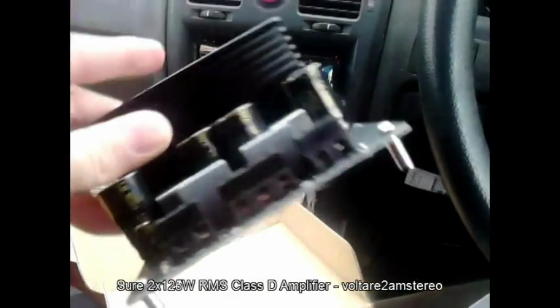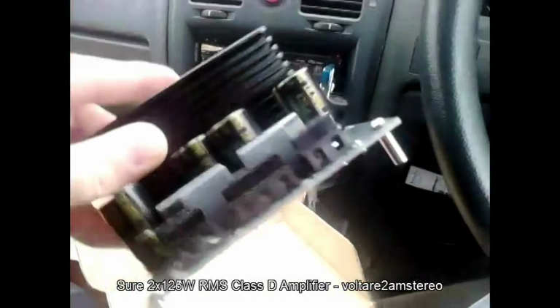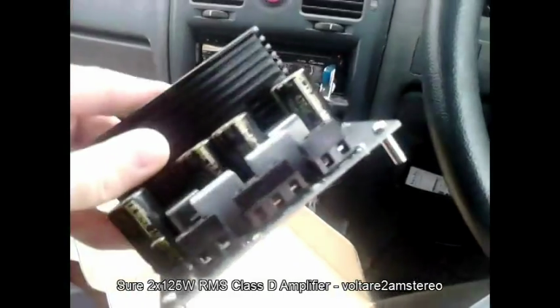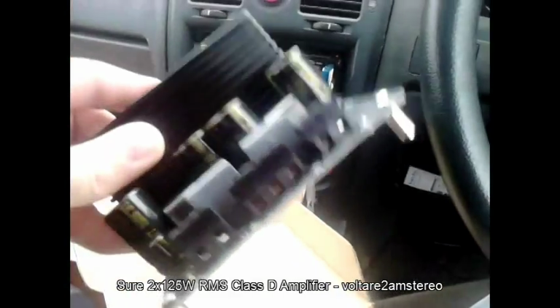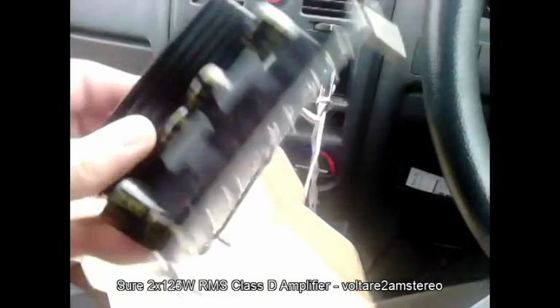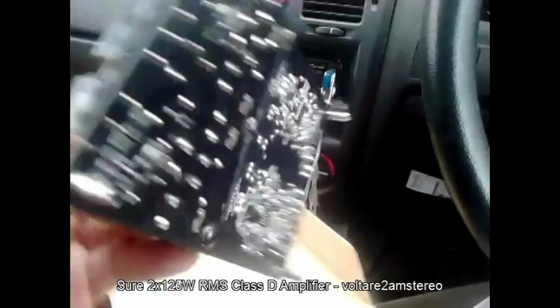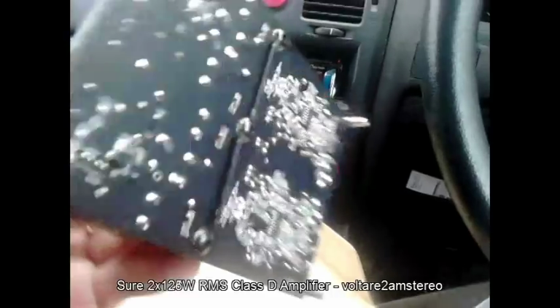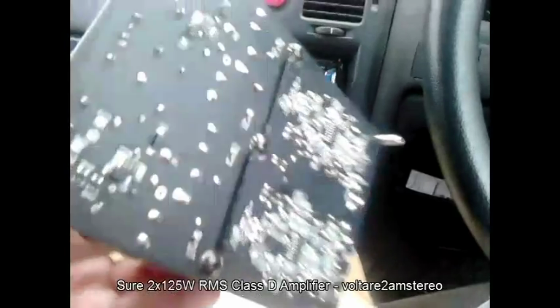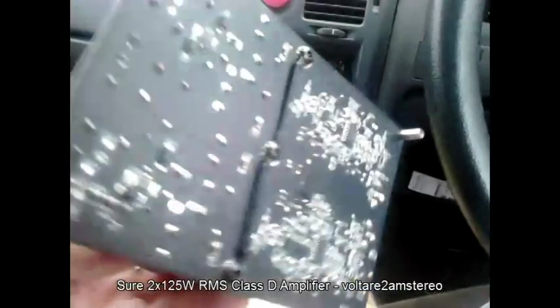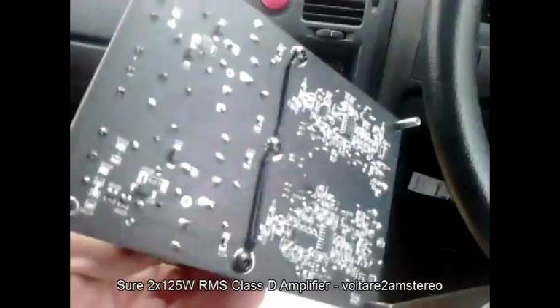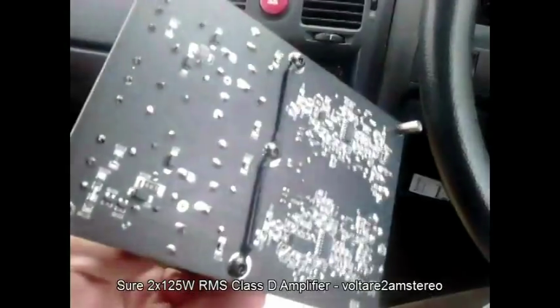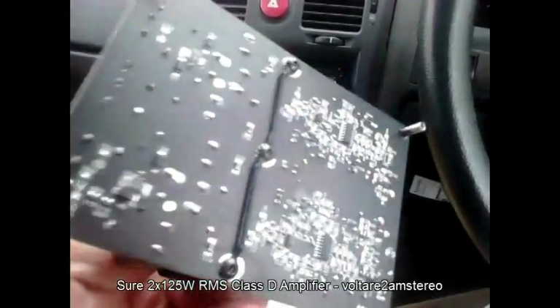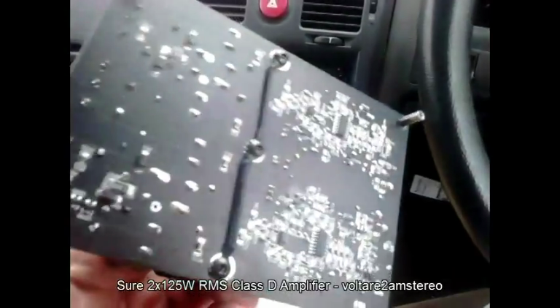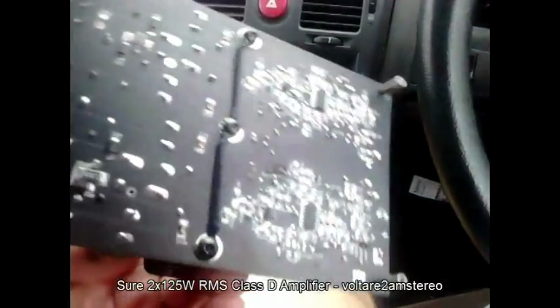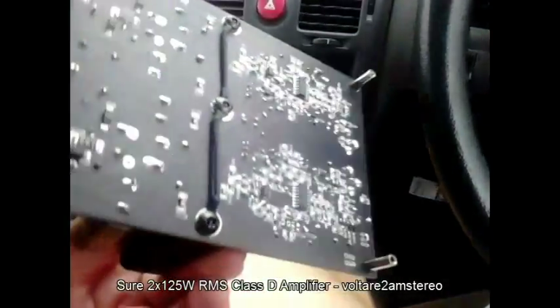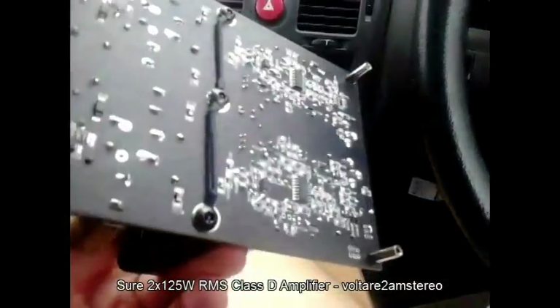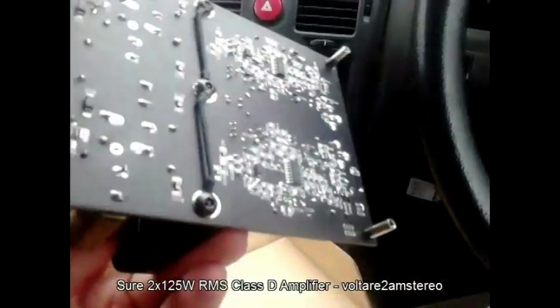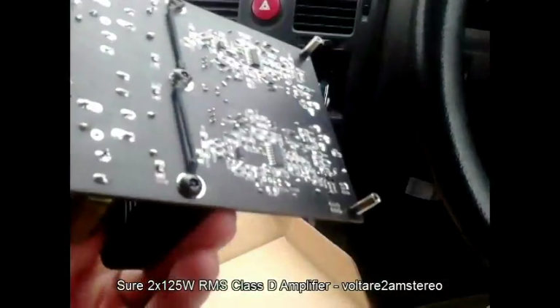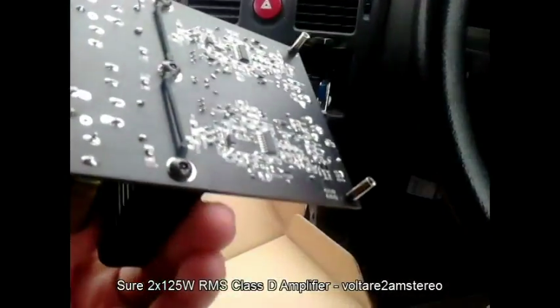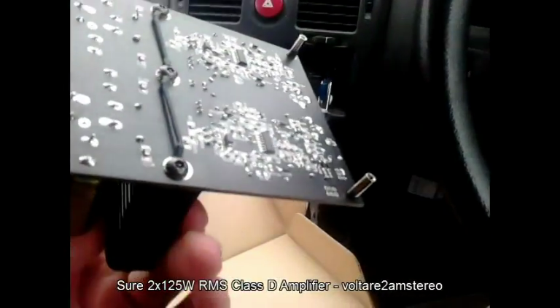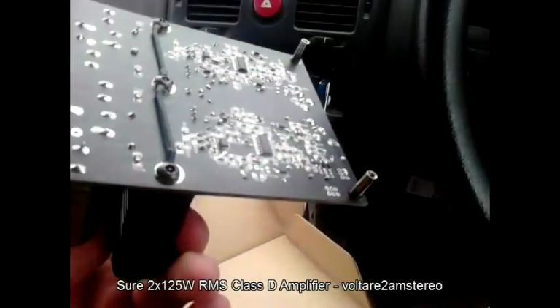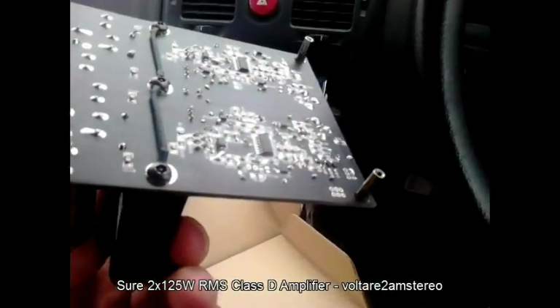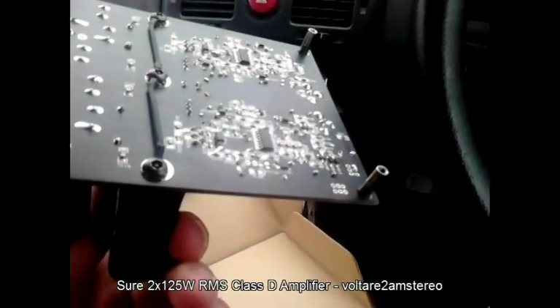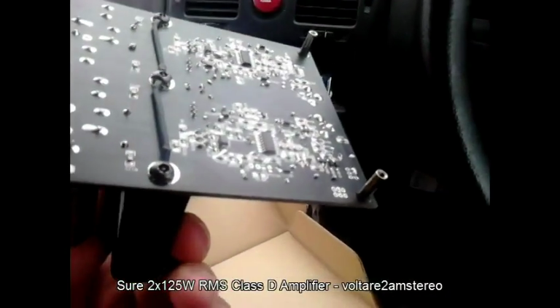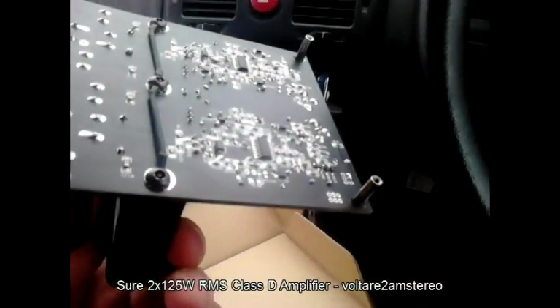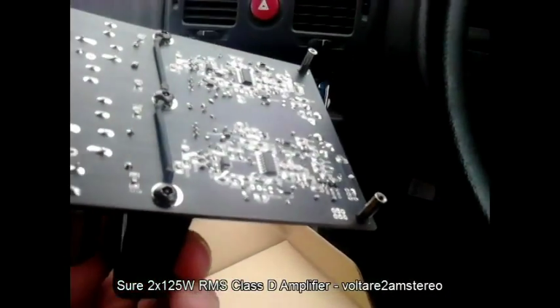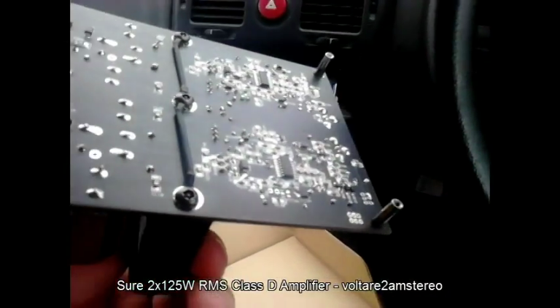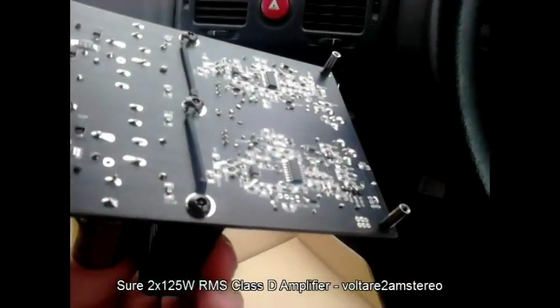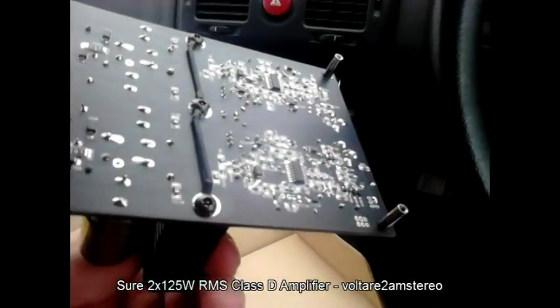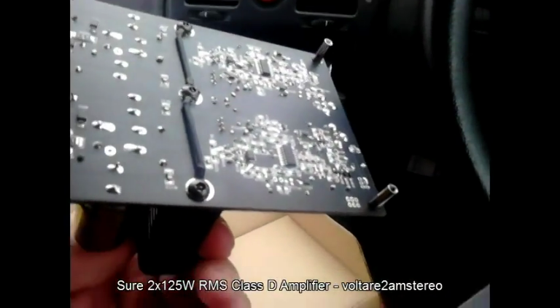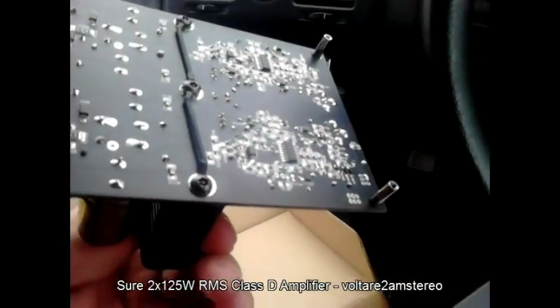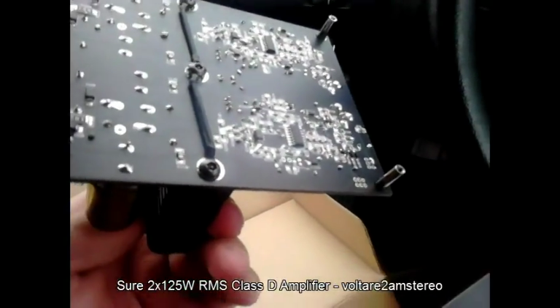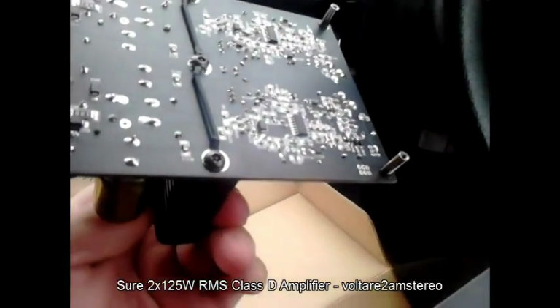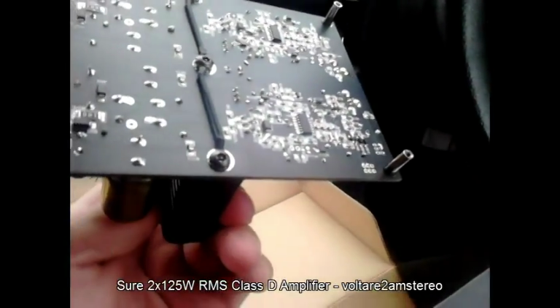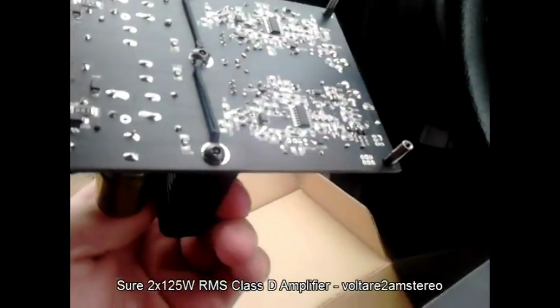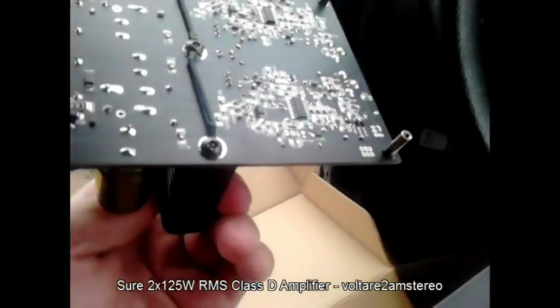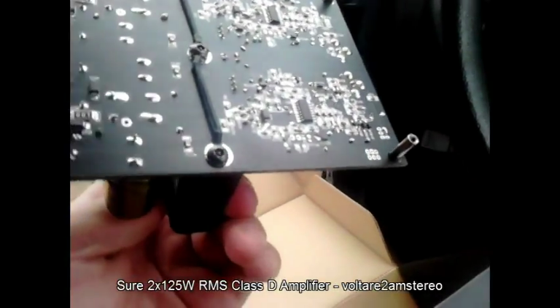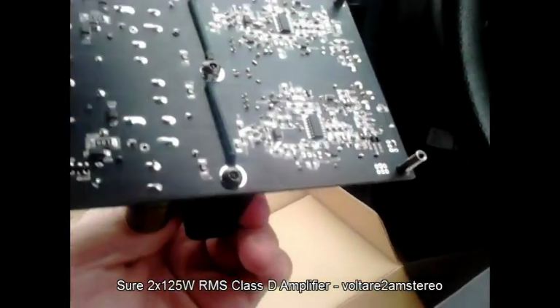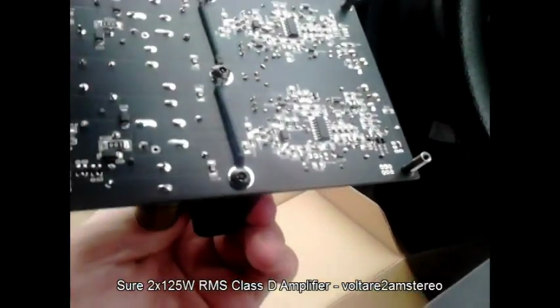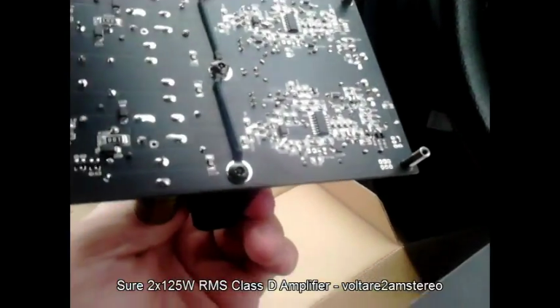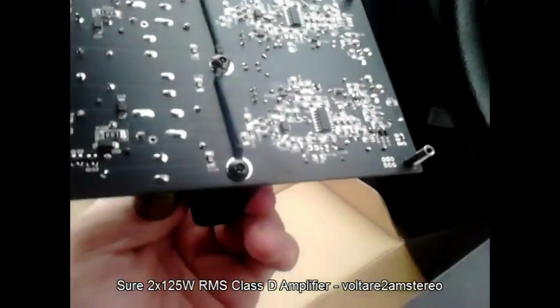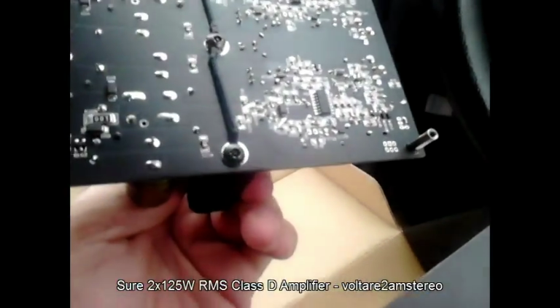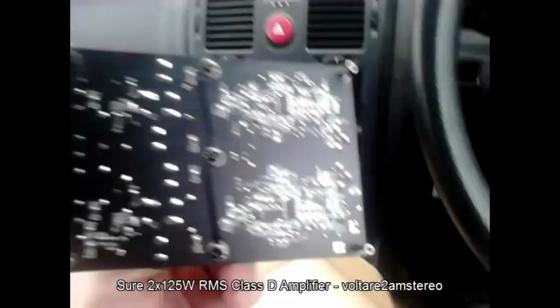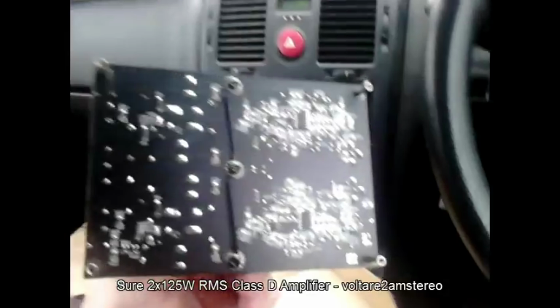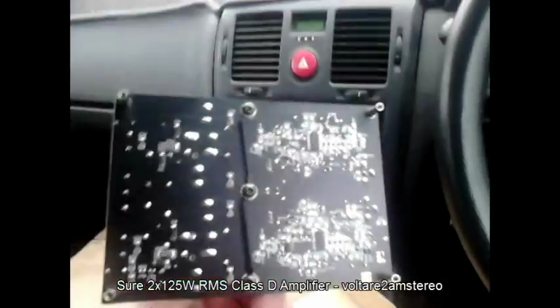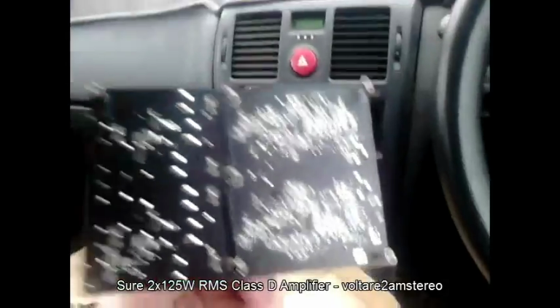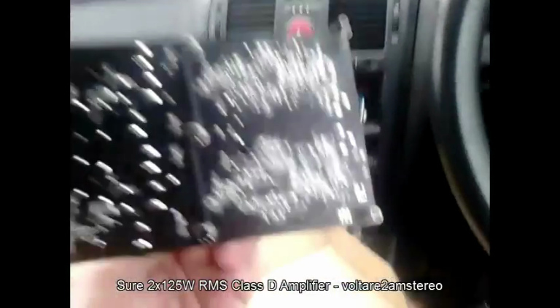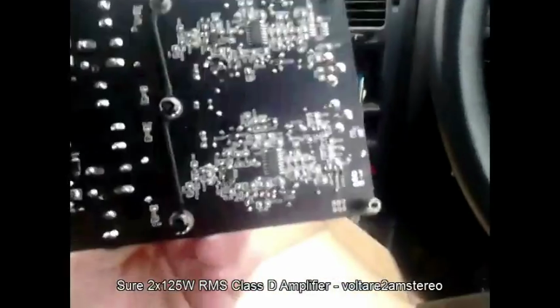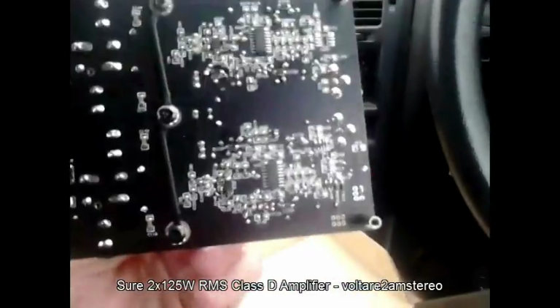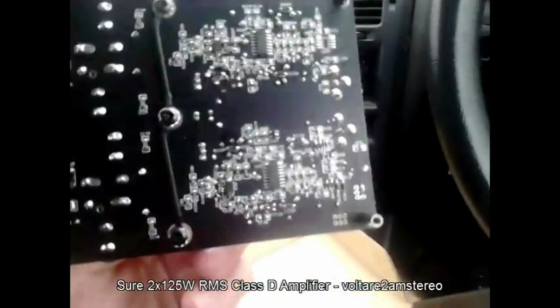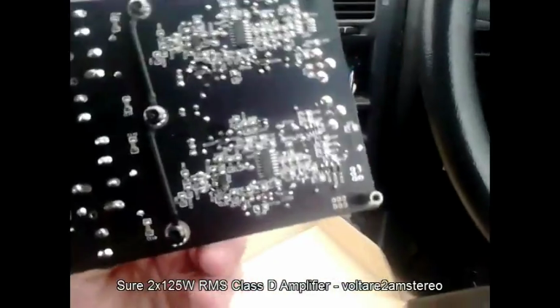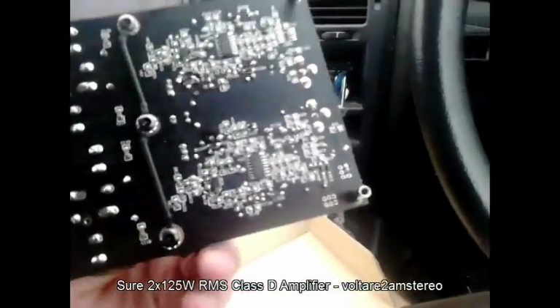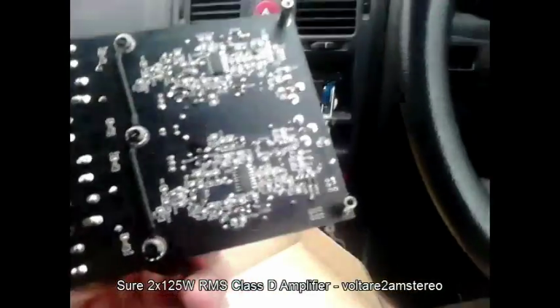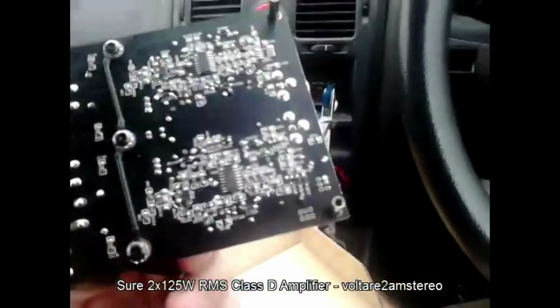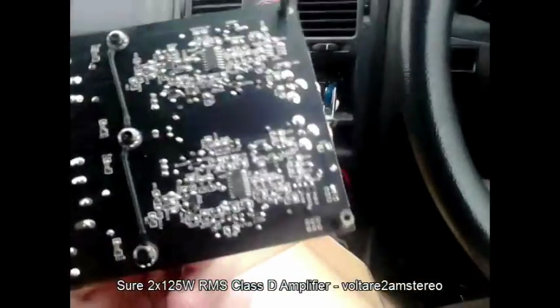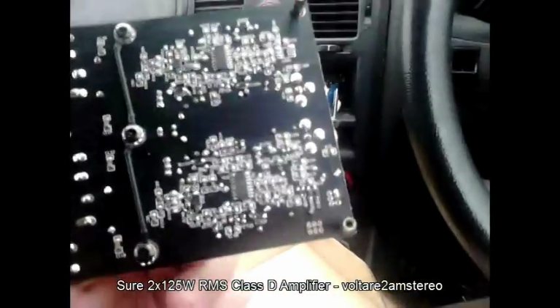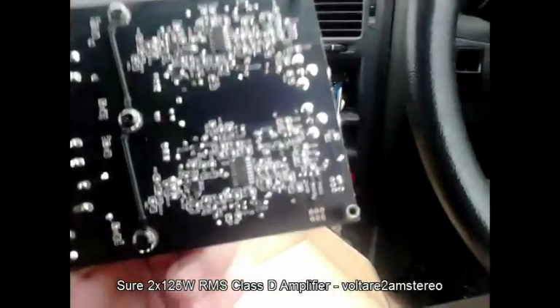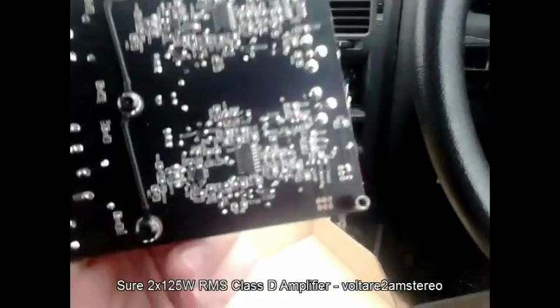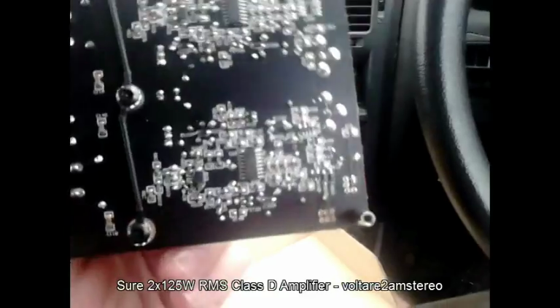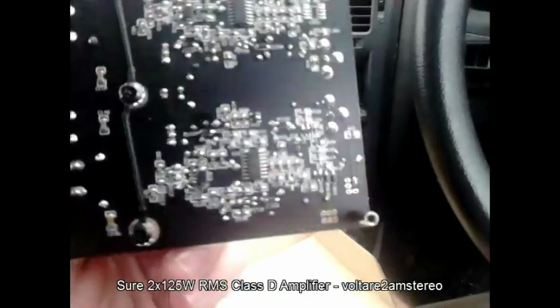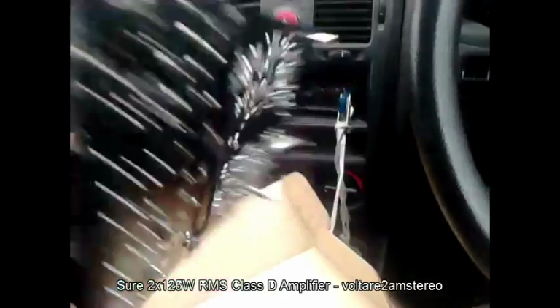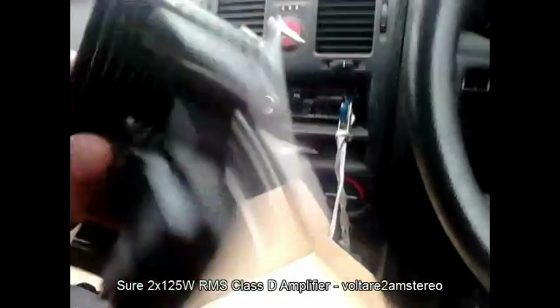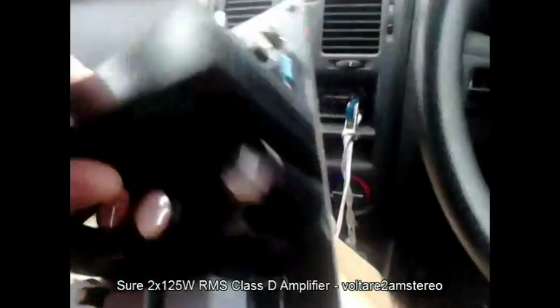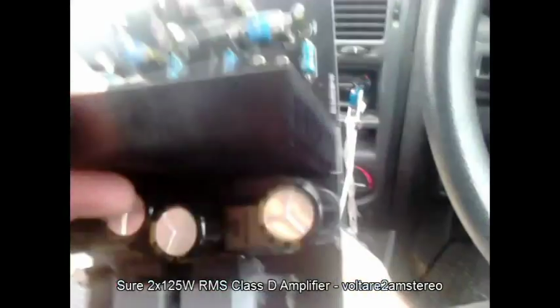It'll be interesting to see how it goes when I actually install it, but it should be fun. Let's have a look around the board here.